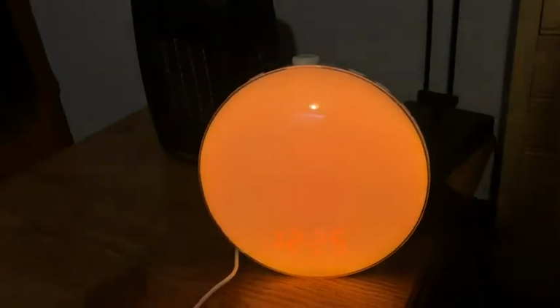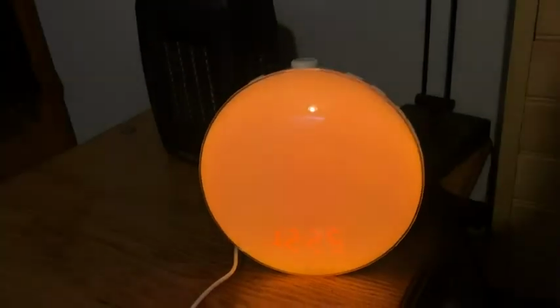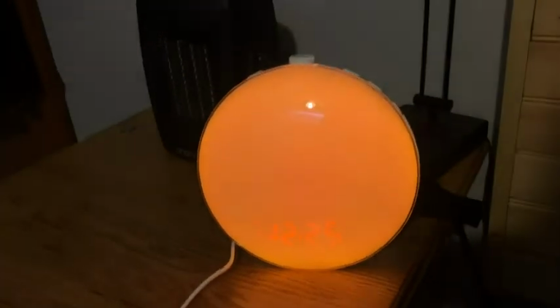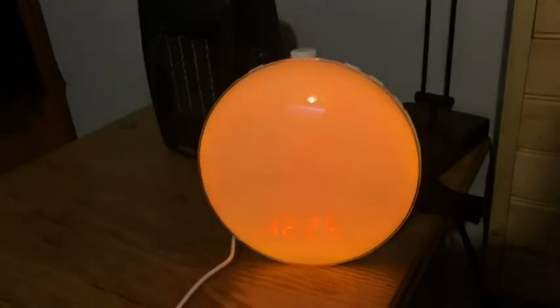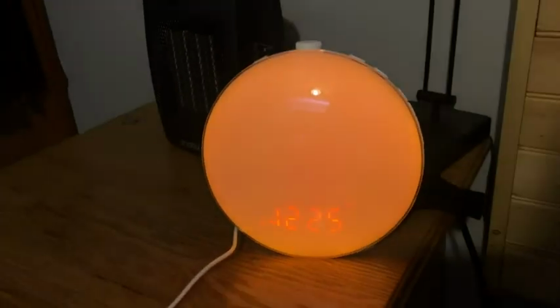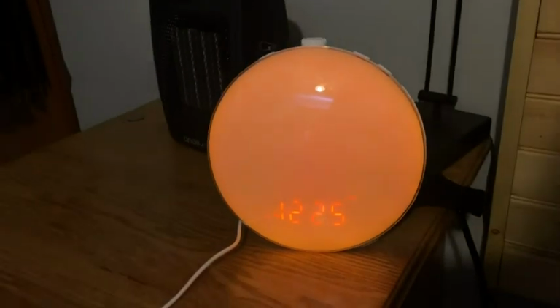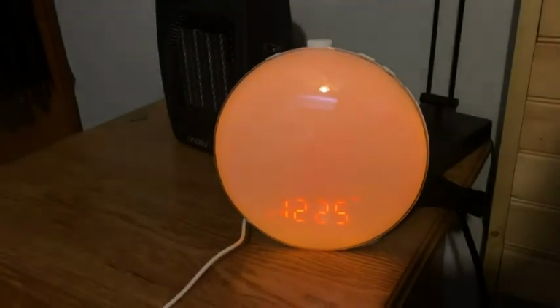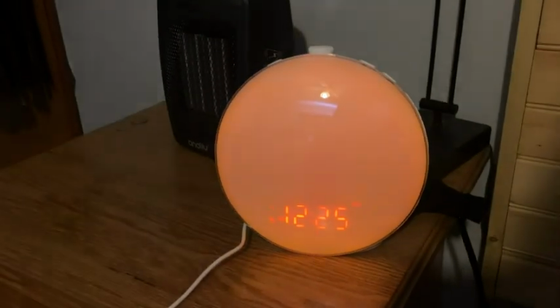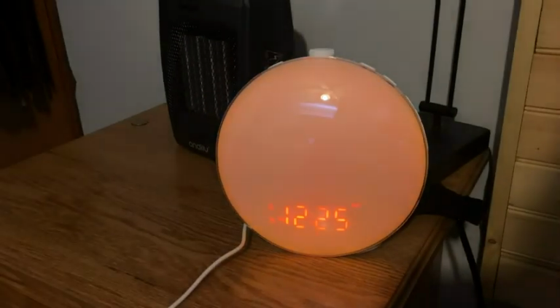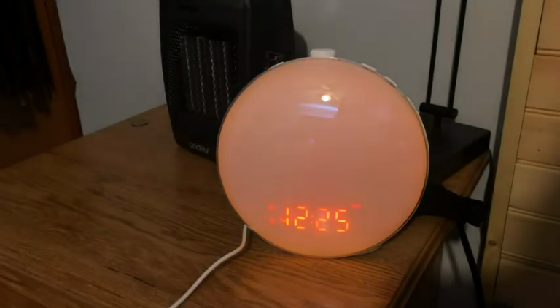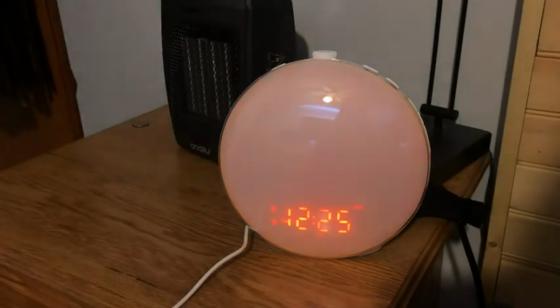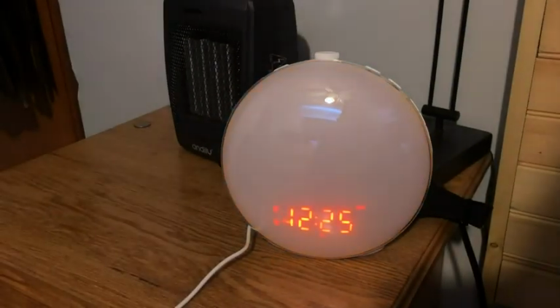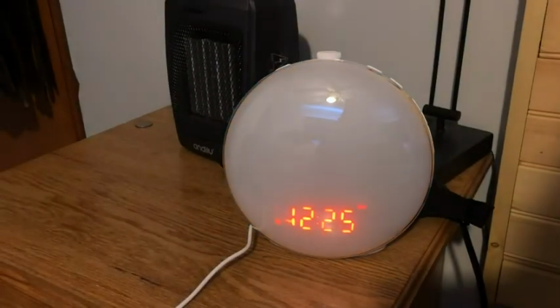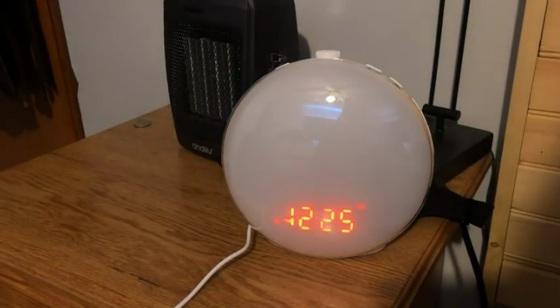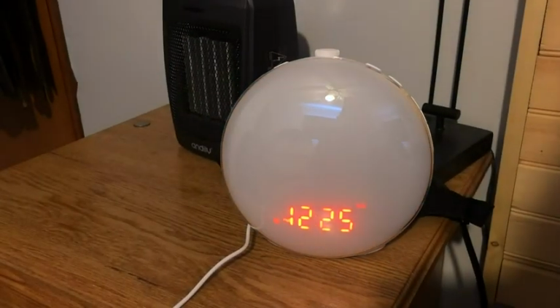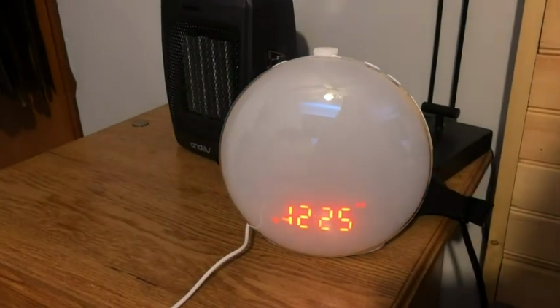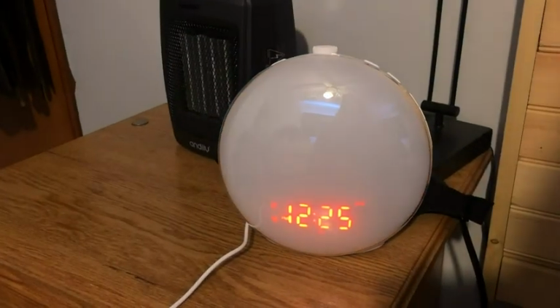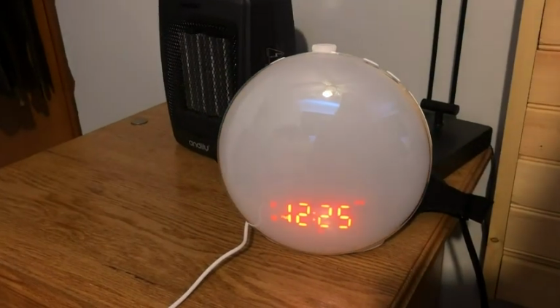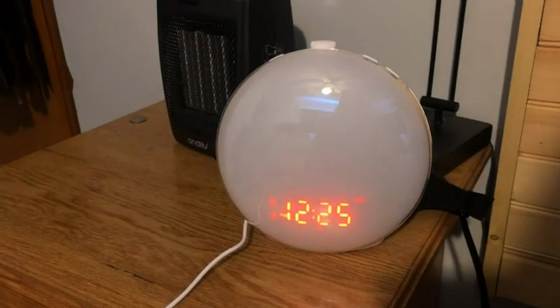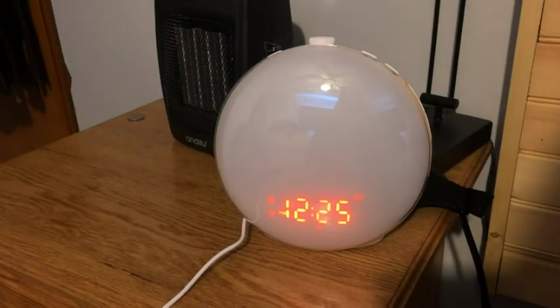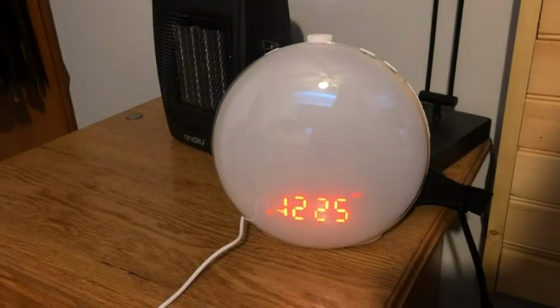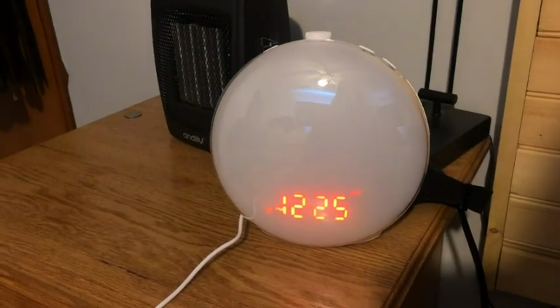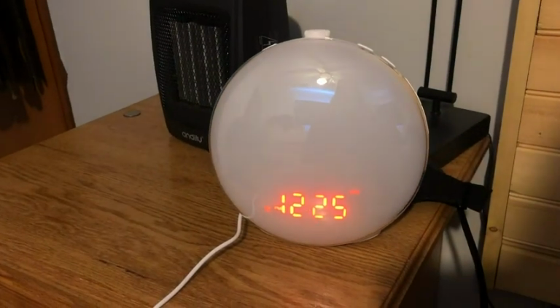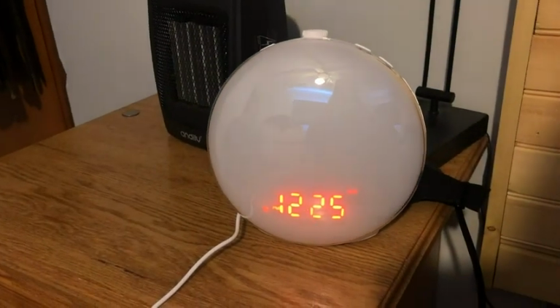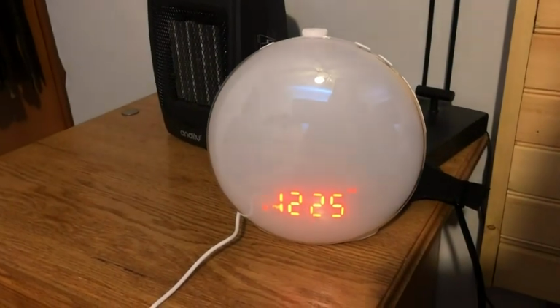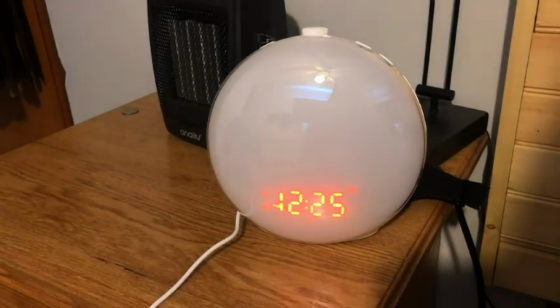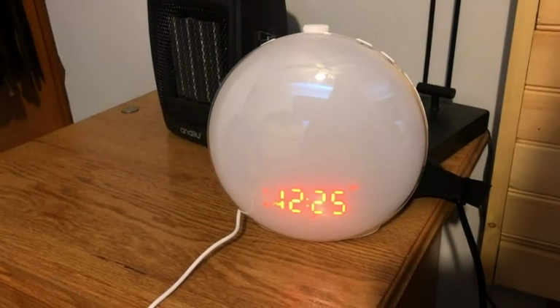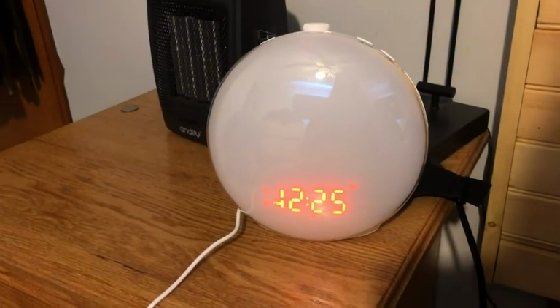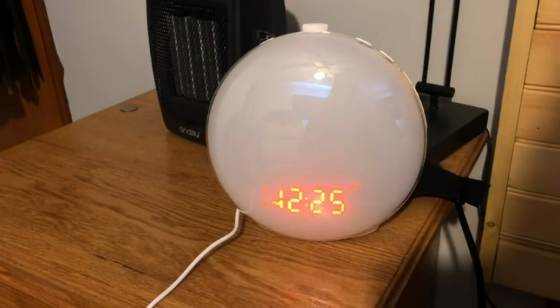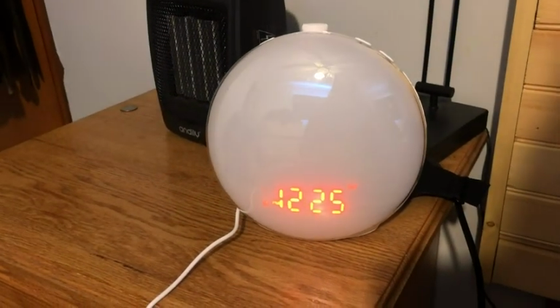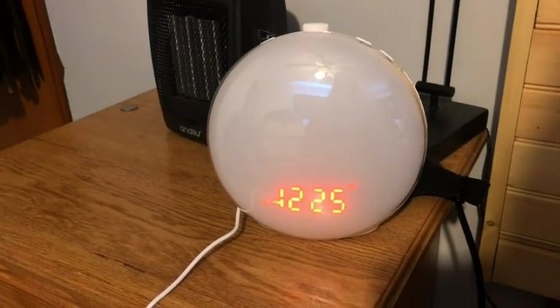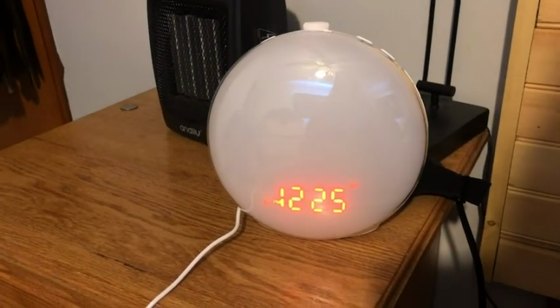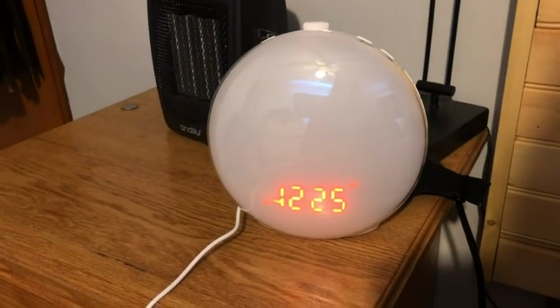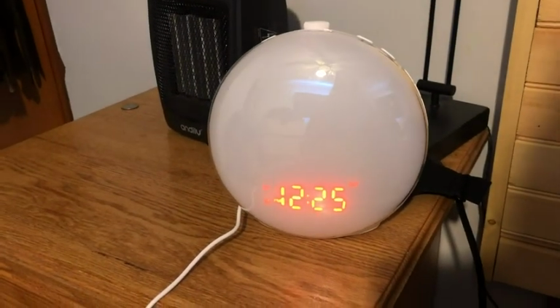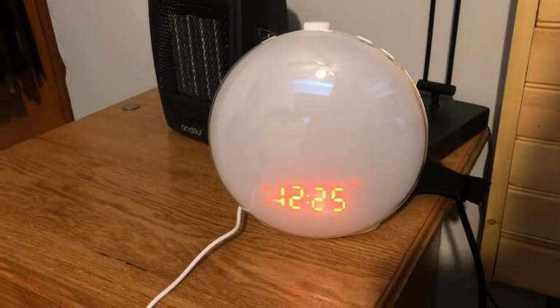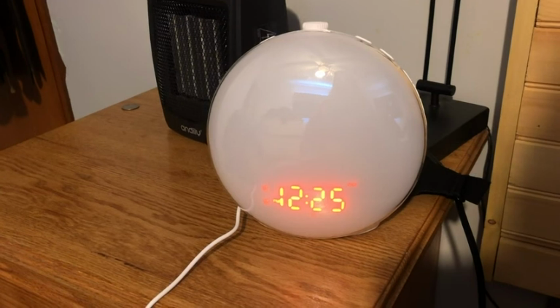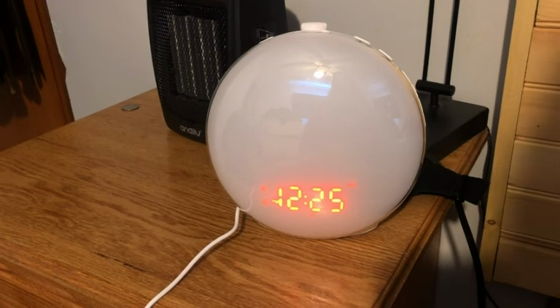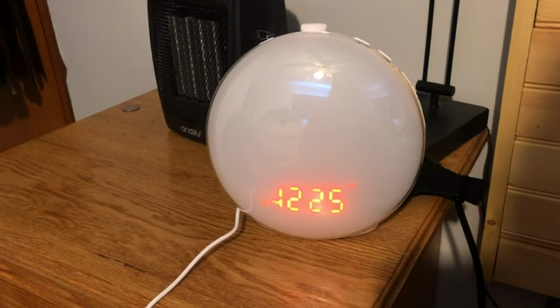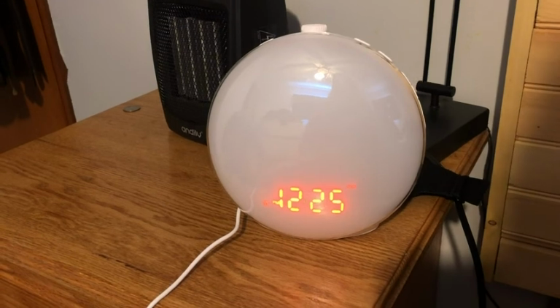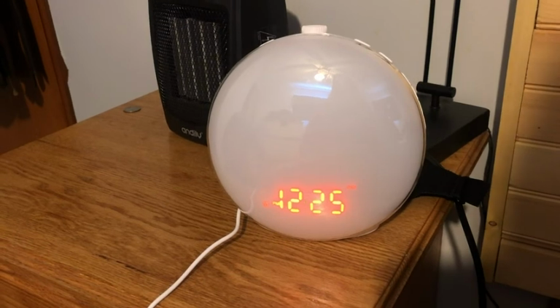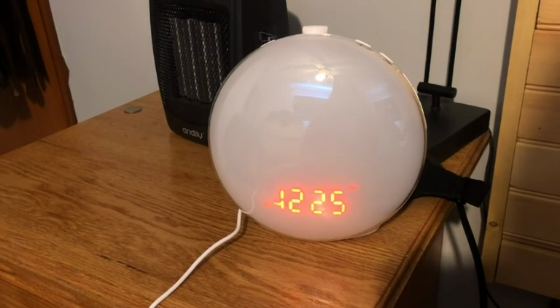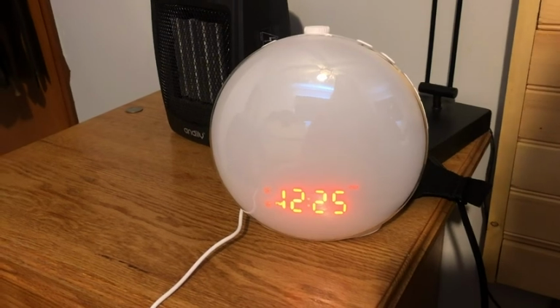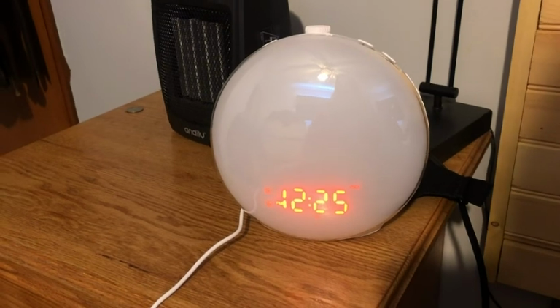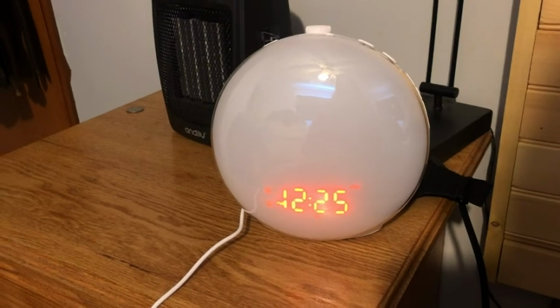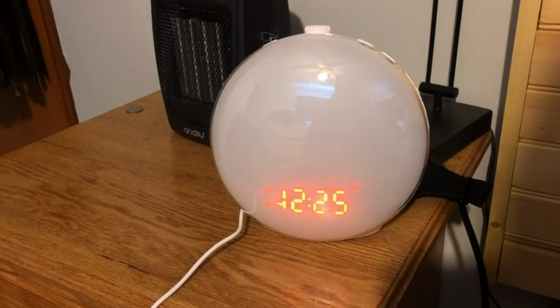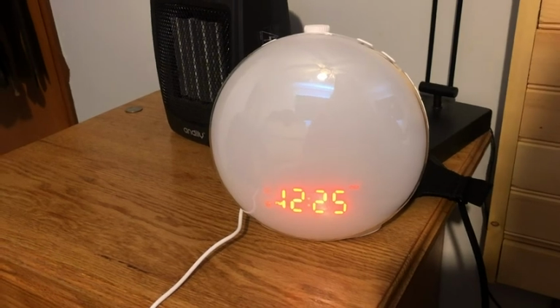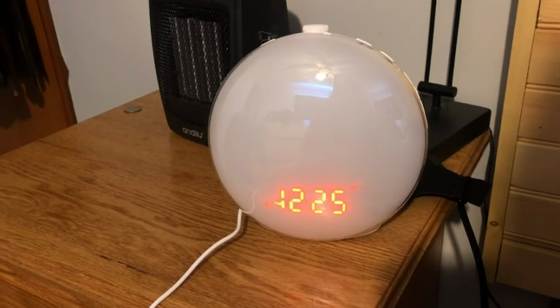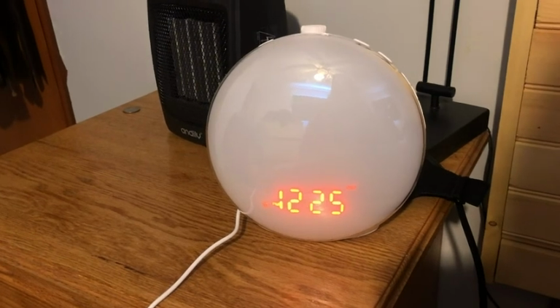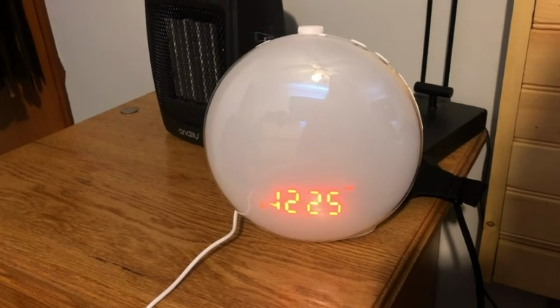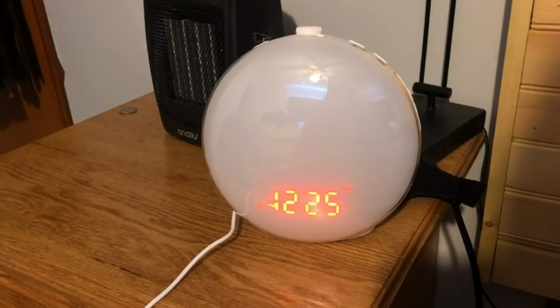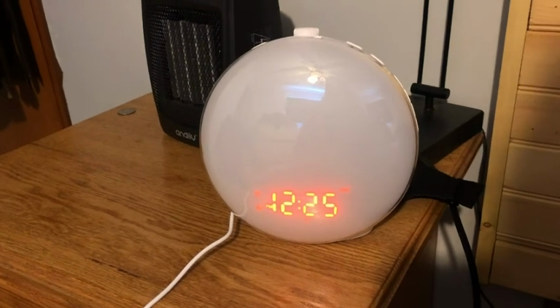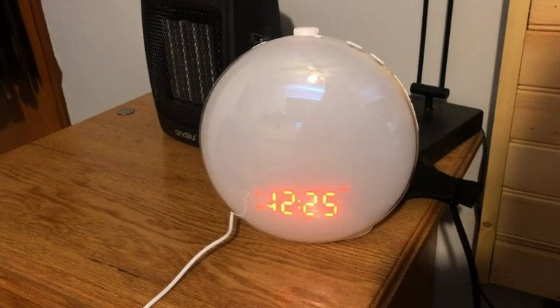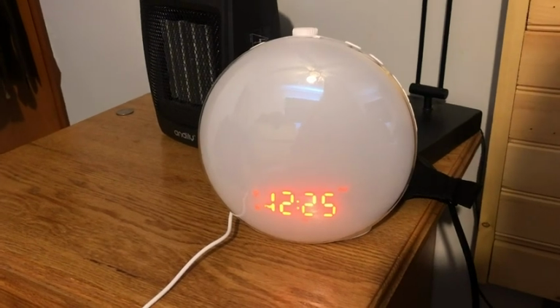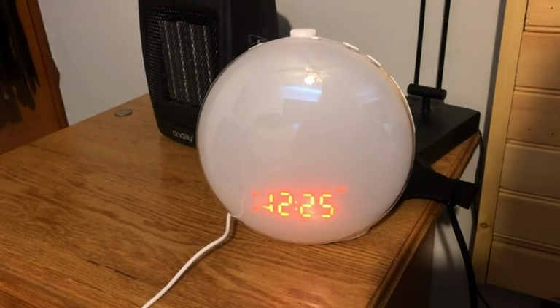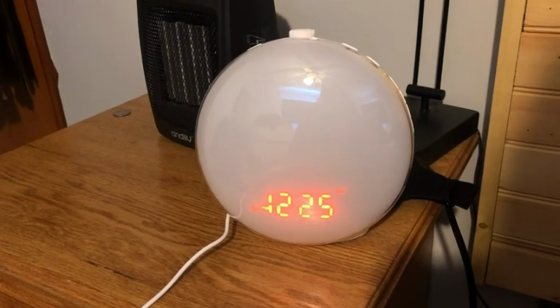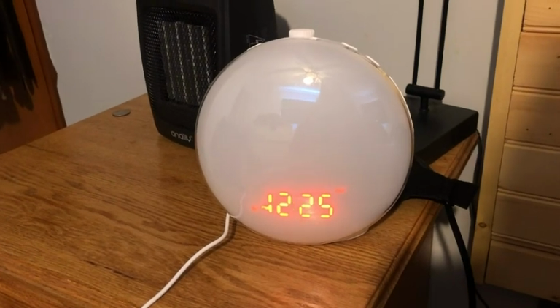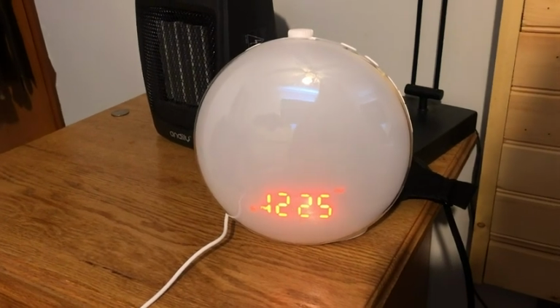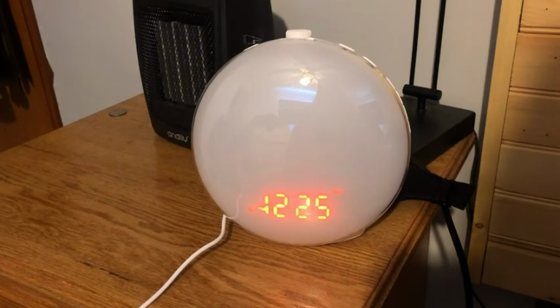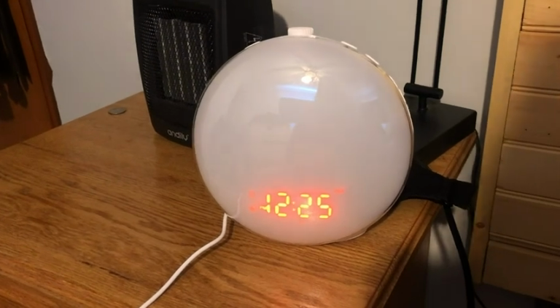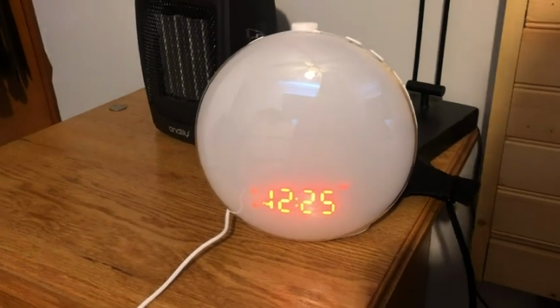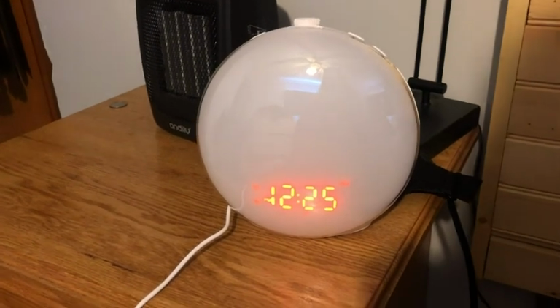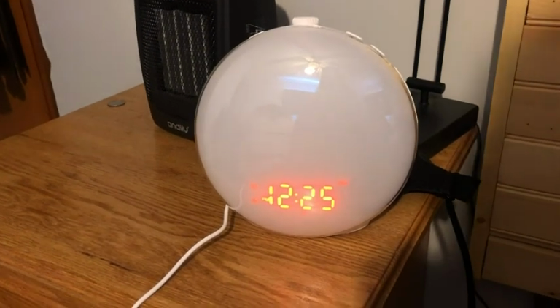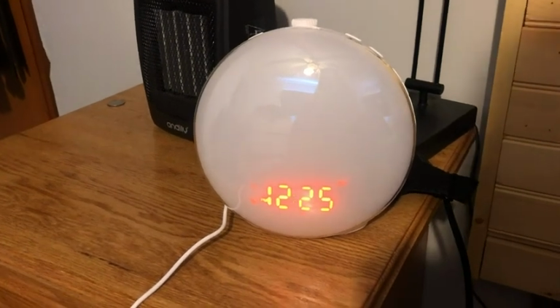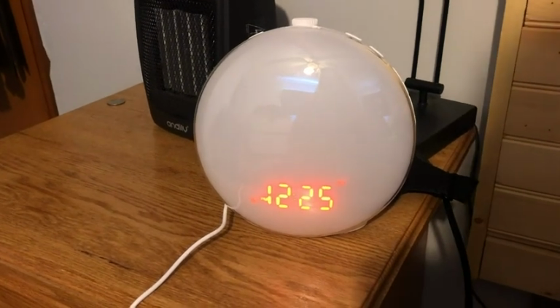I highly recommend getting this wake-up light. It makes you wake up feeling refreshed and ready for the day.